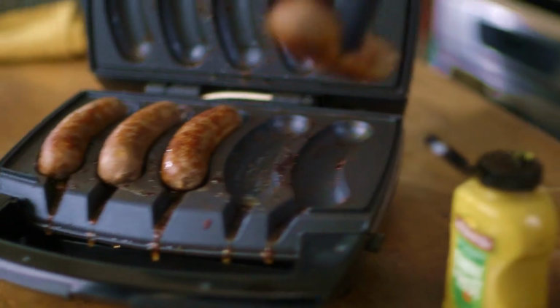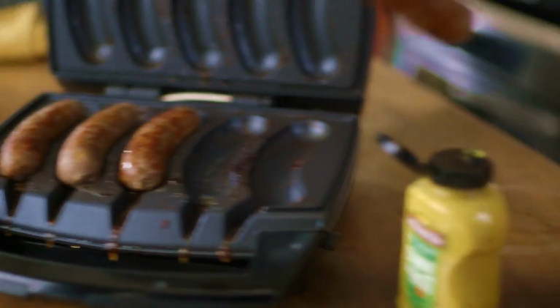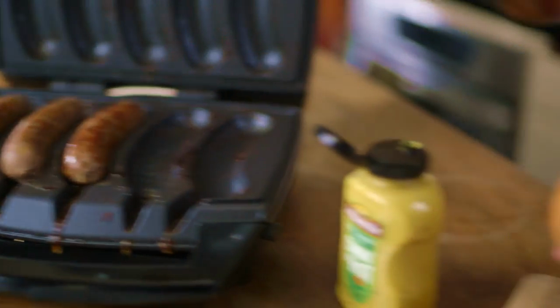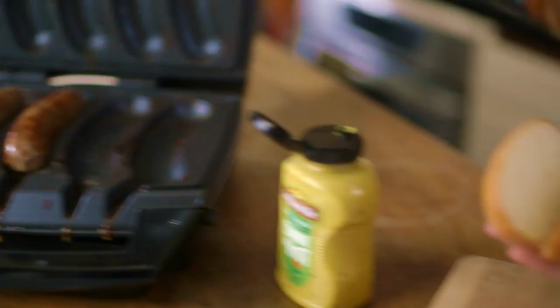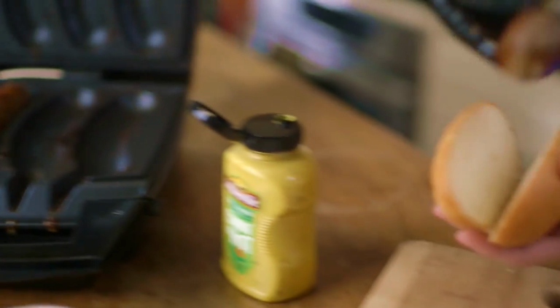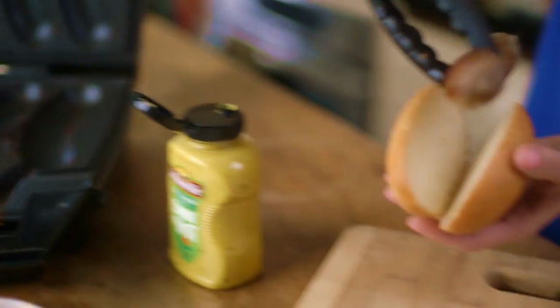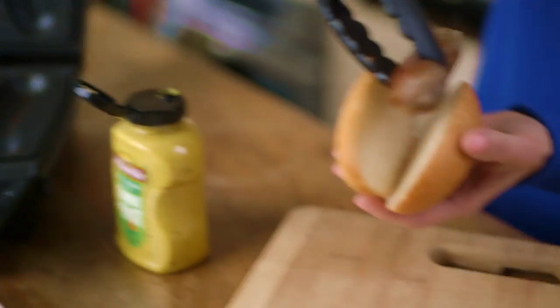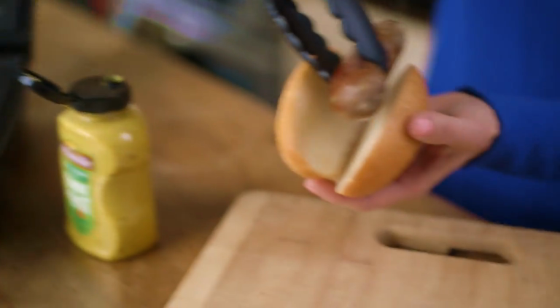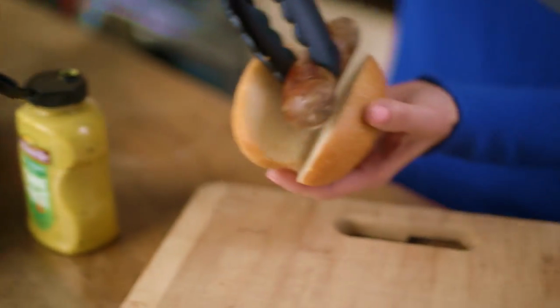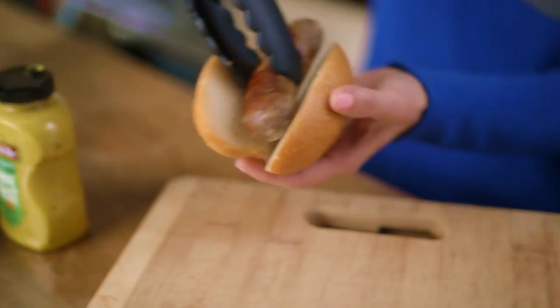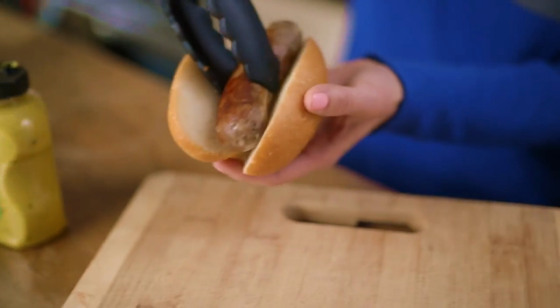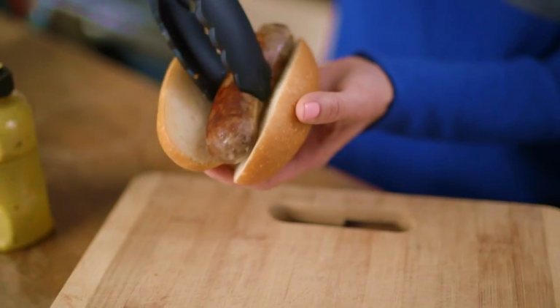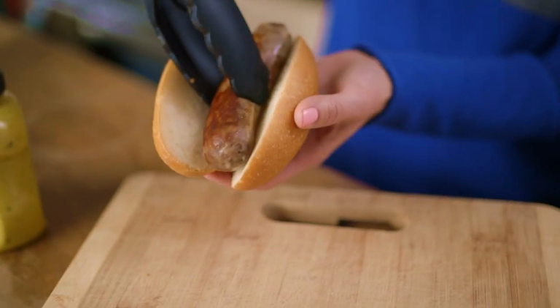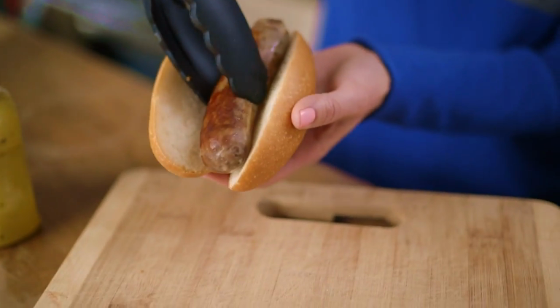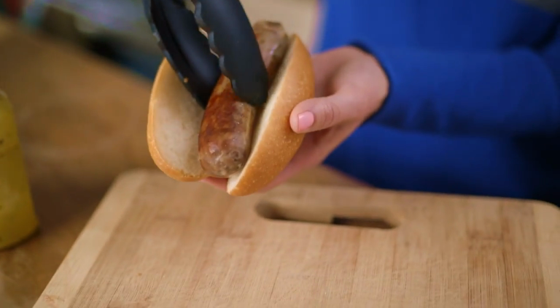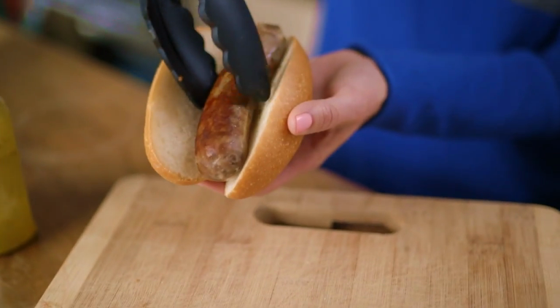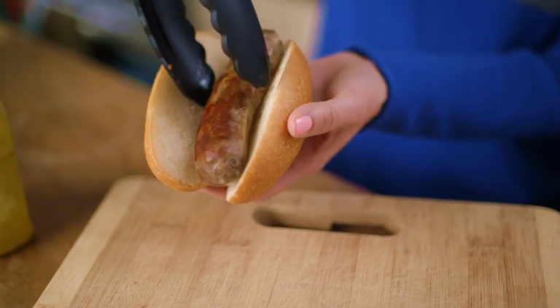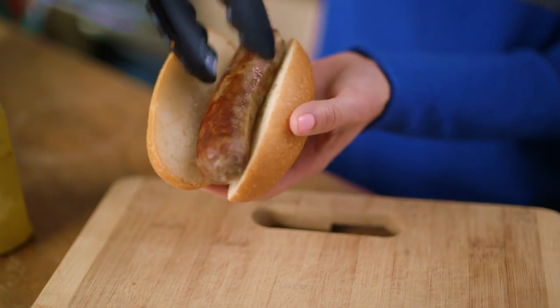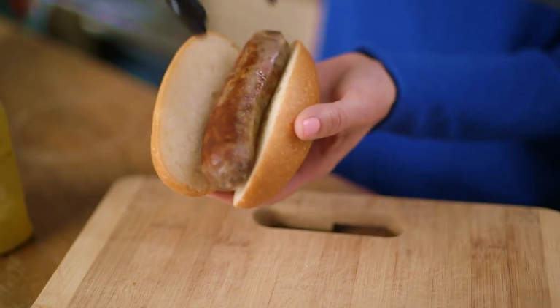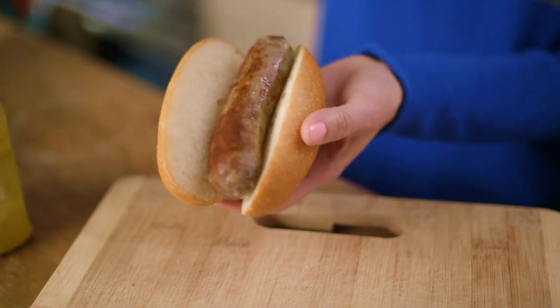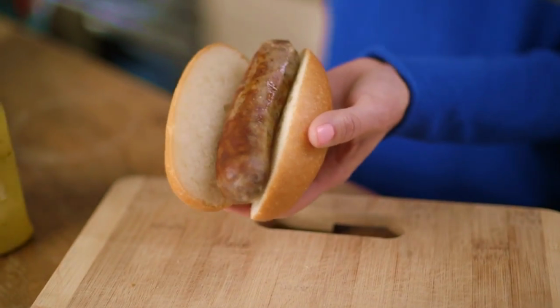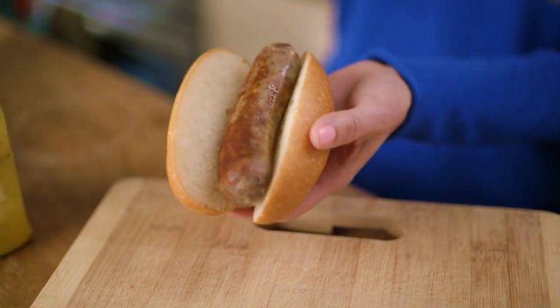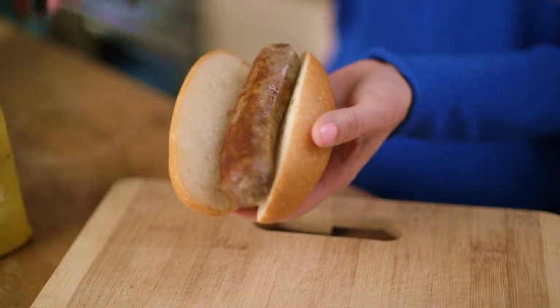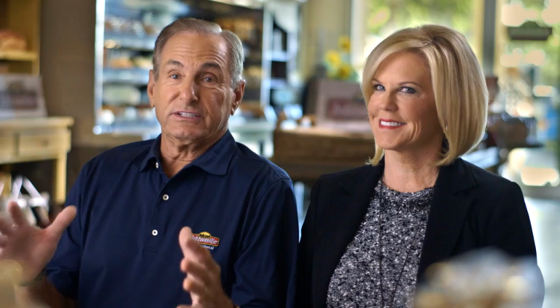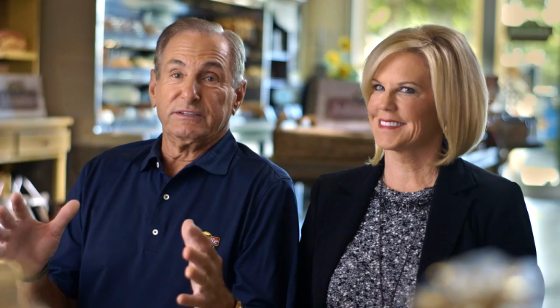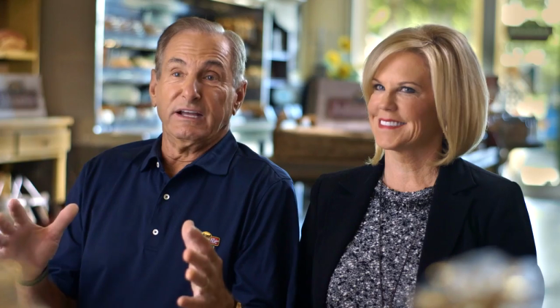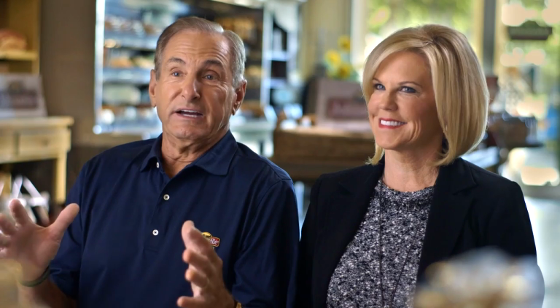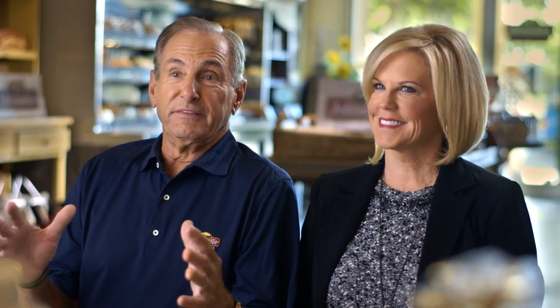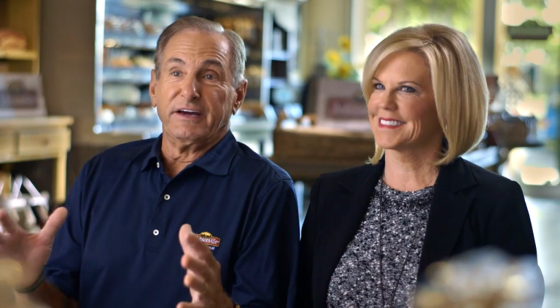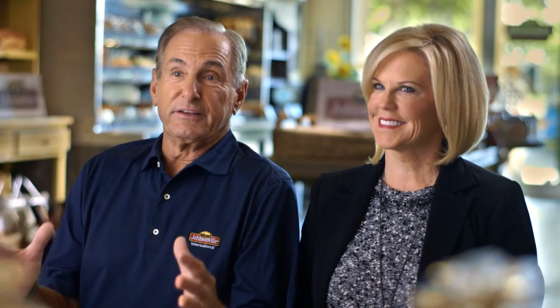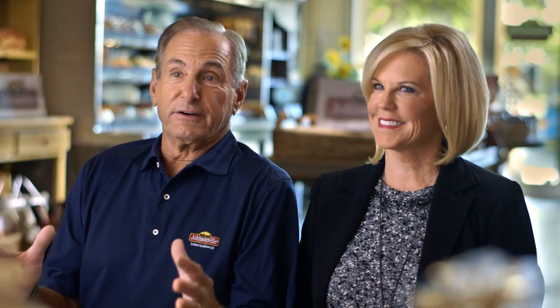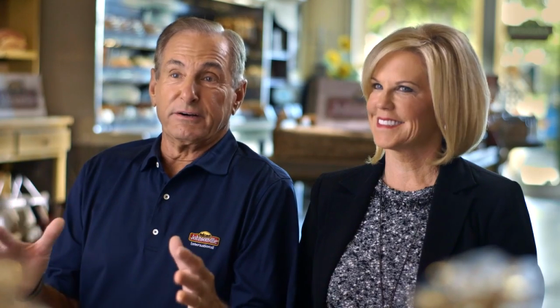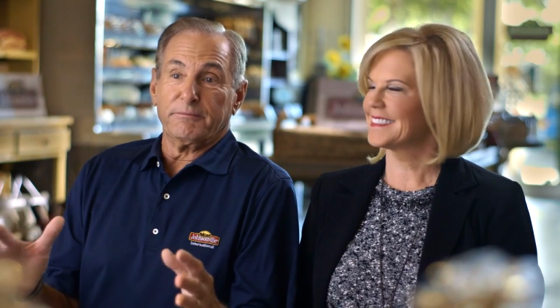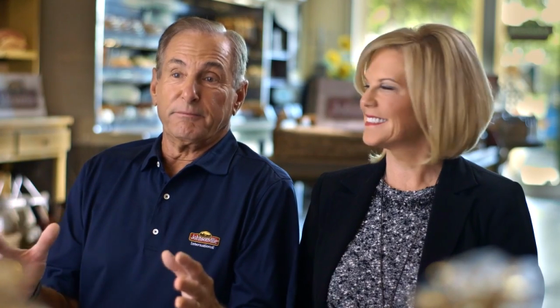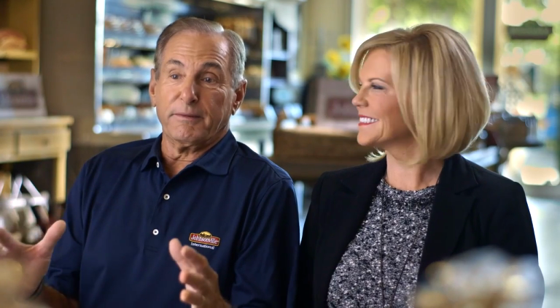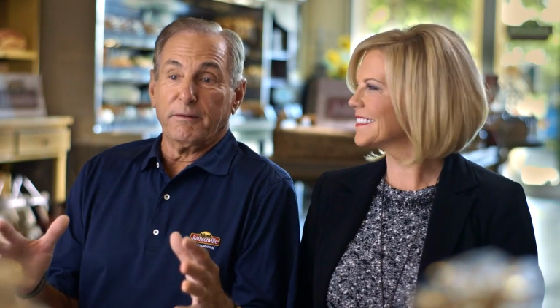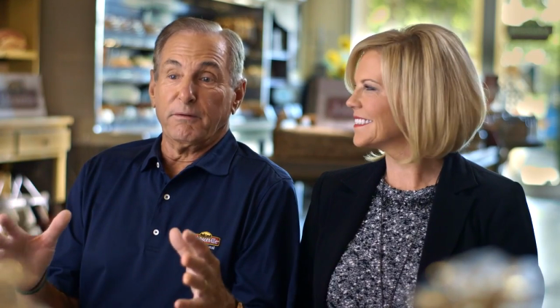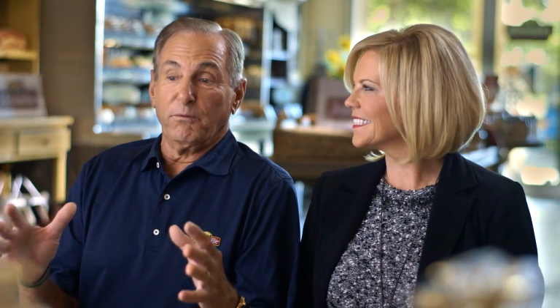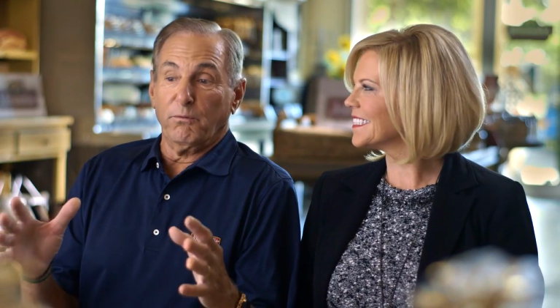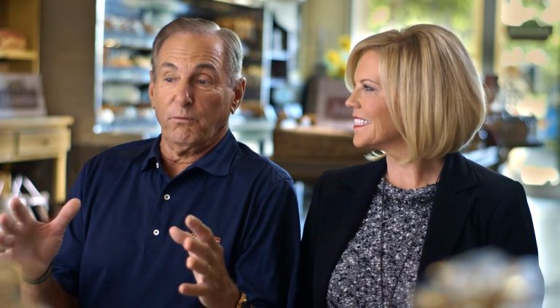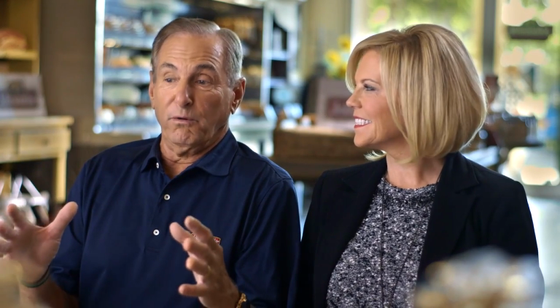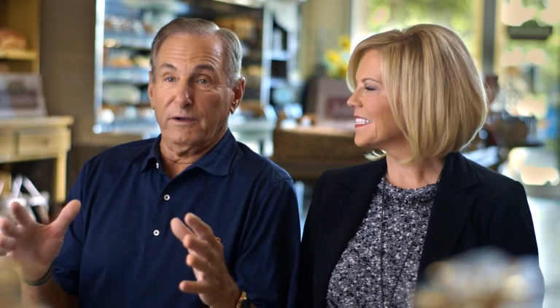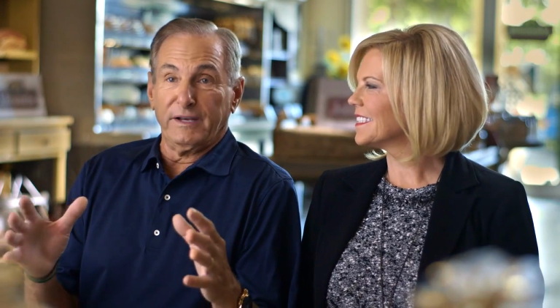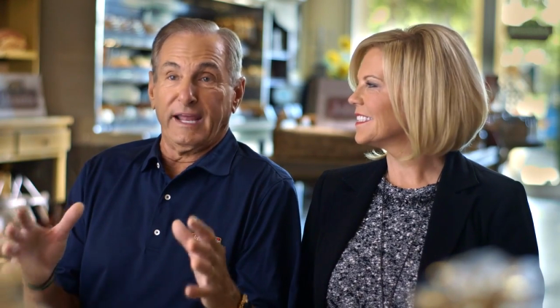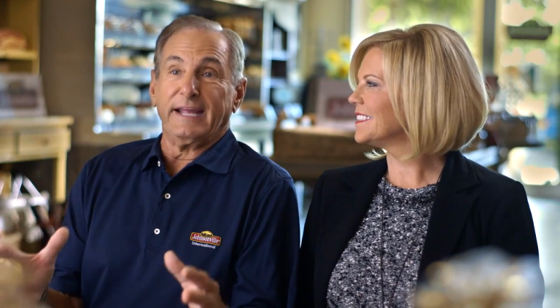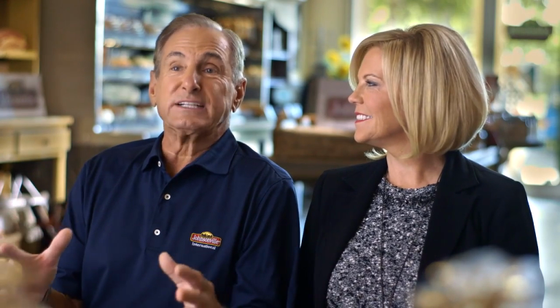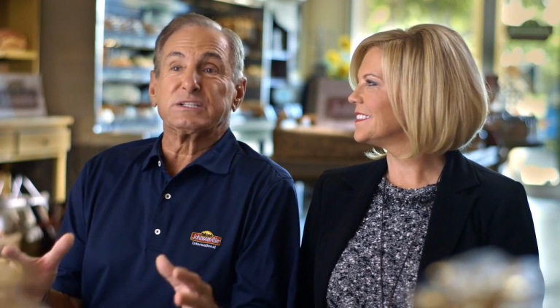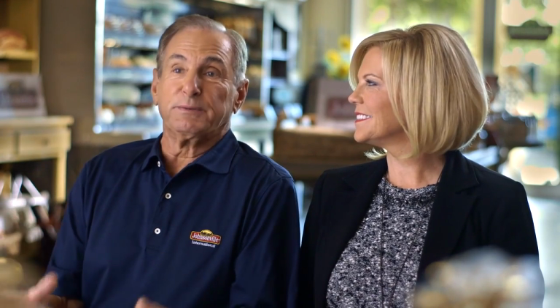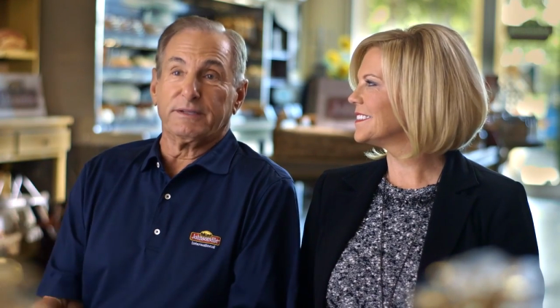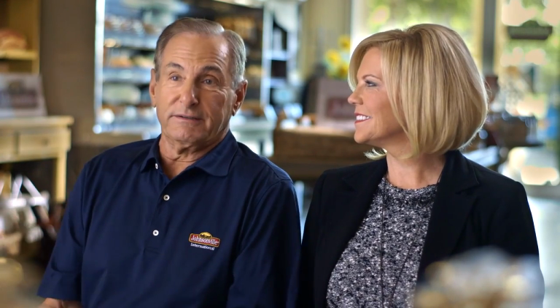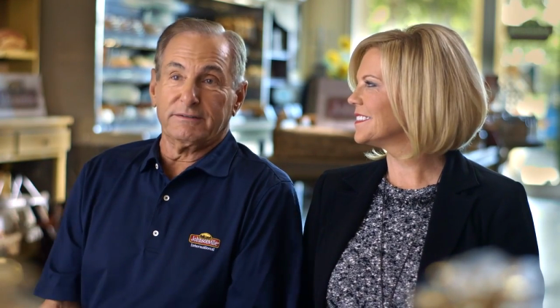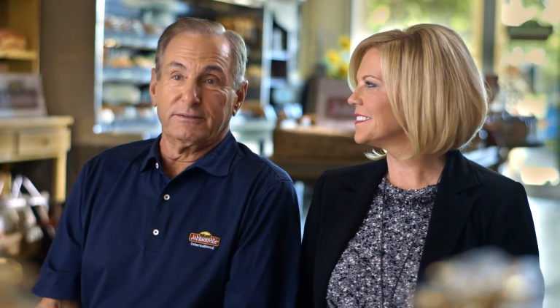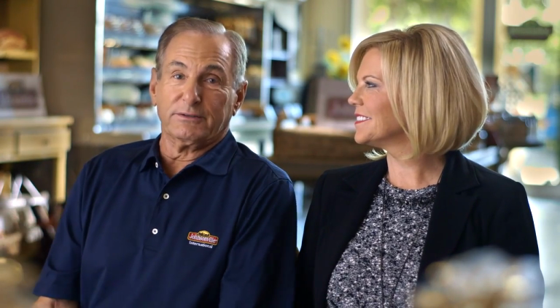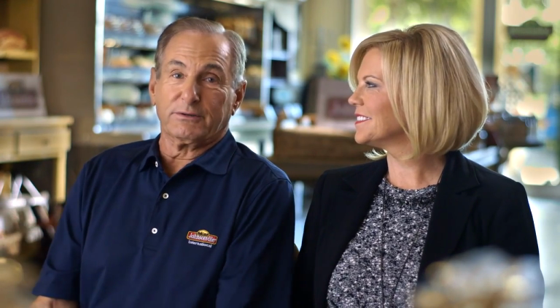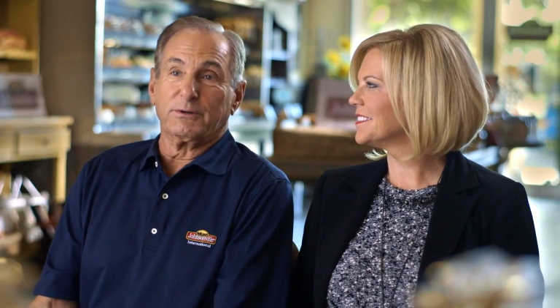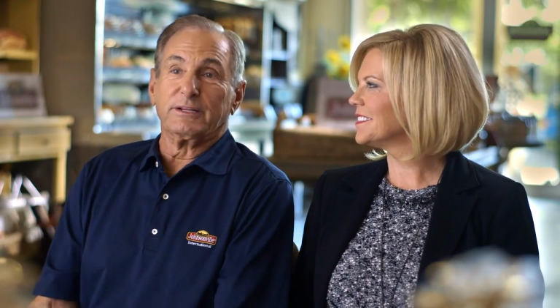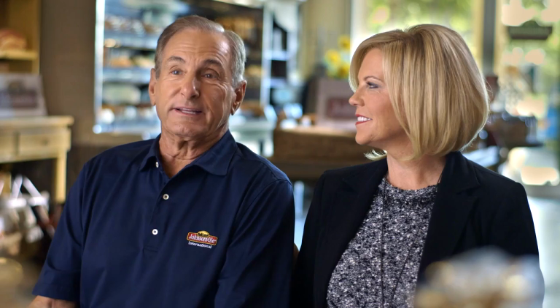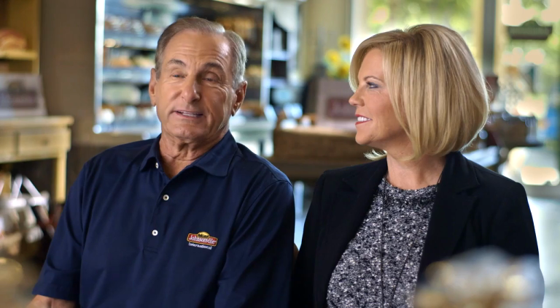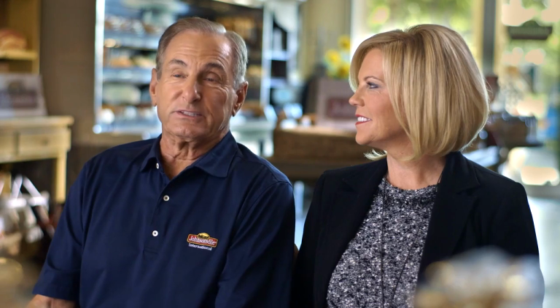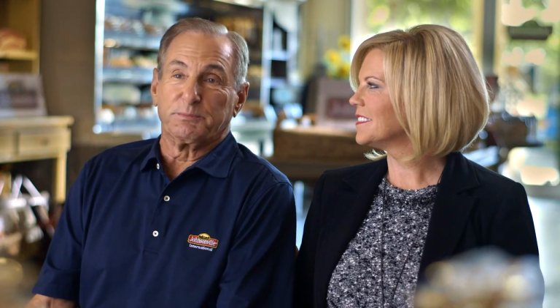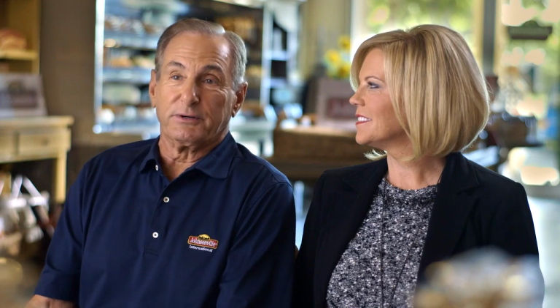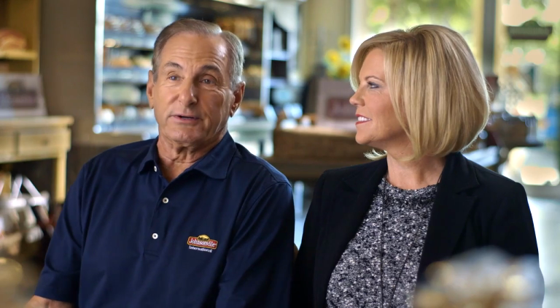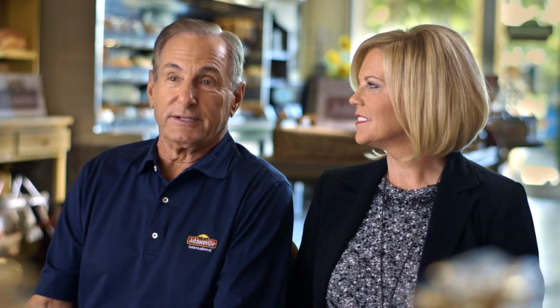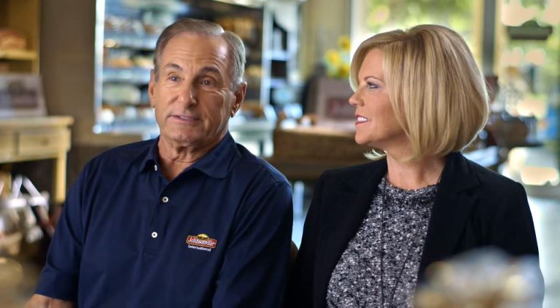It makes it perfect every time. It's just another enhancement to the grilling experience.